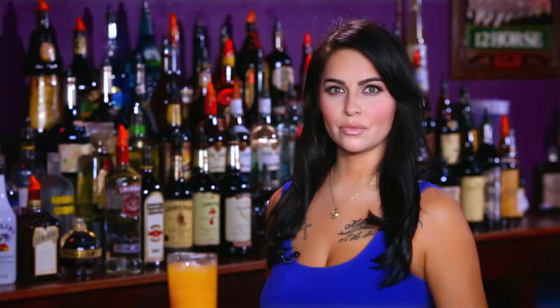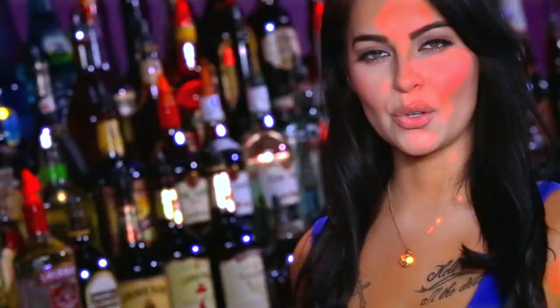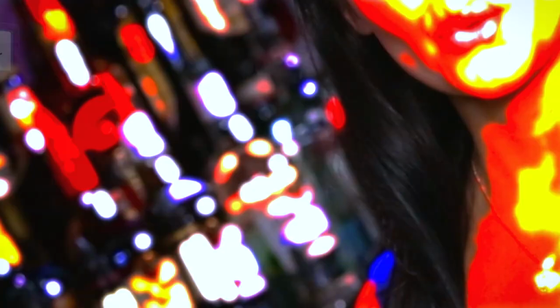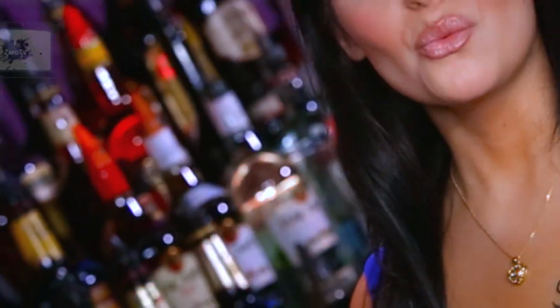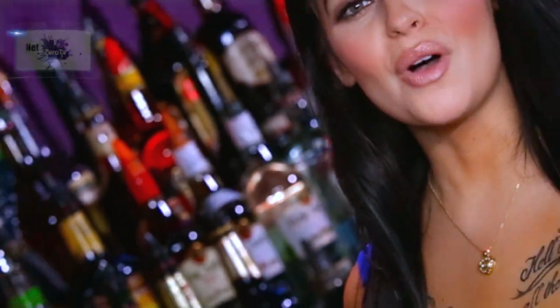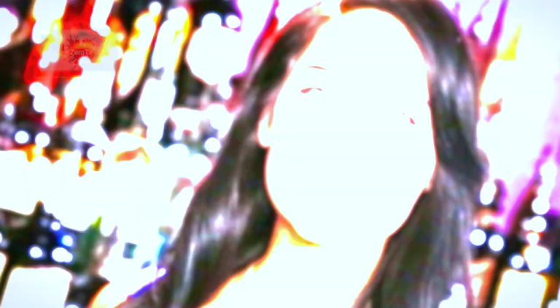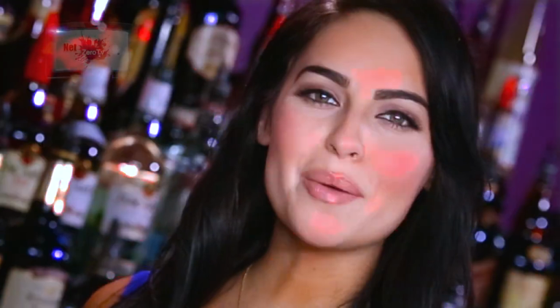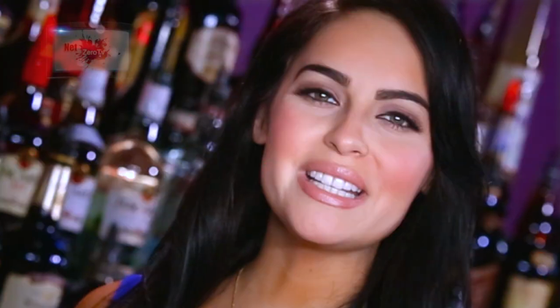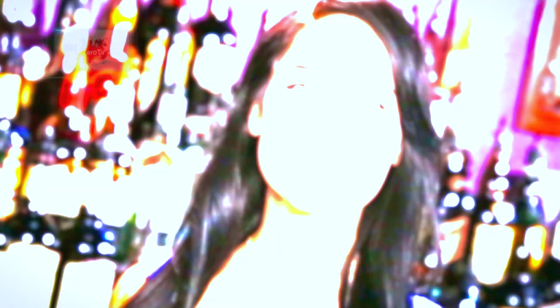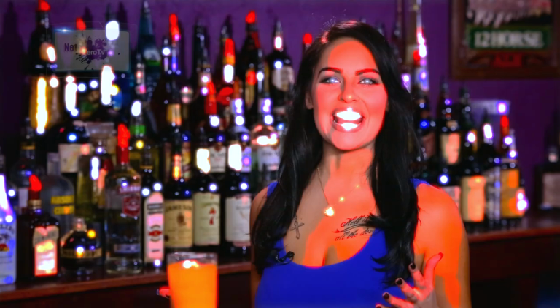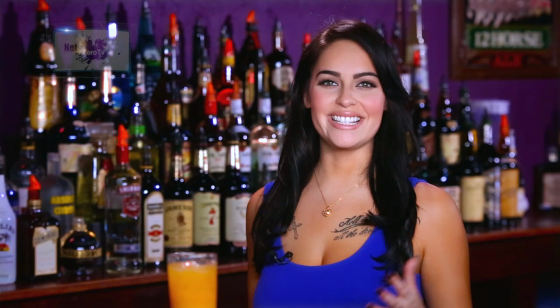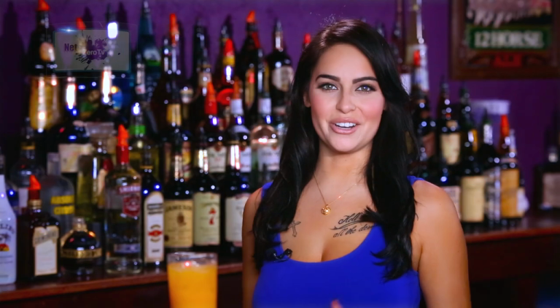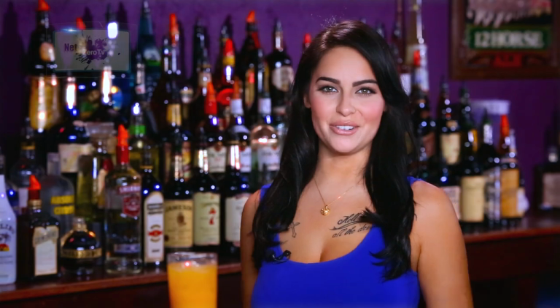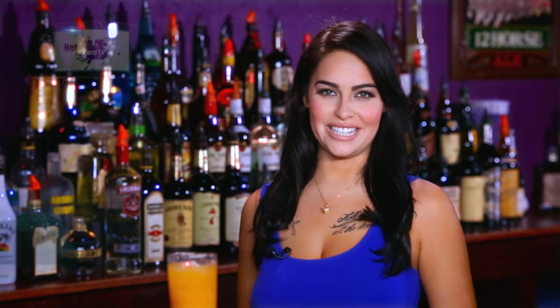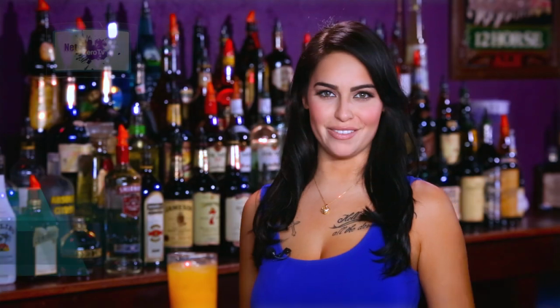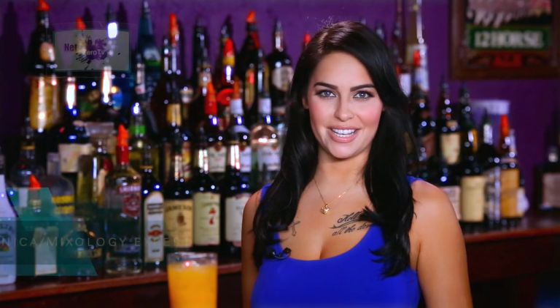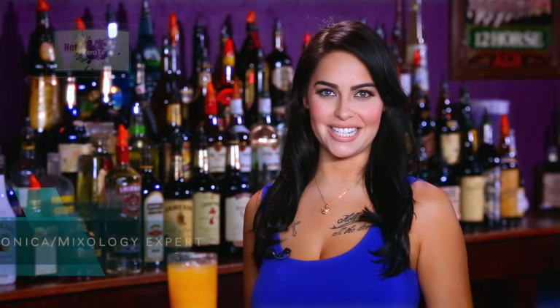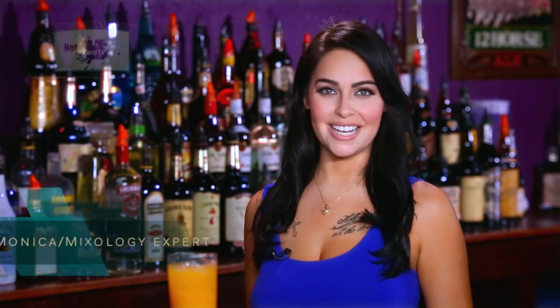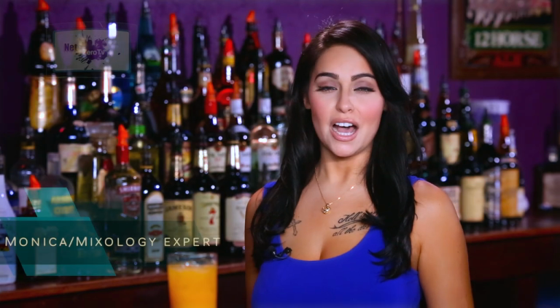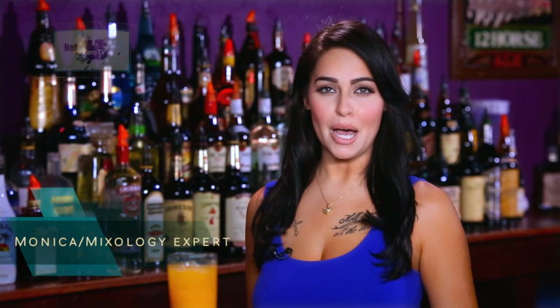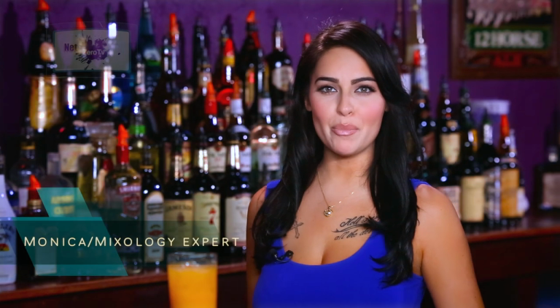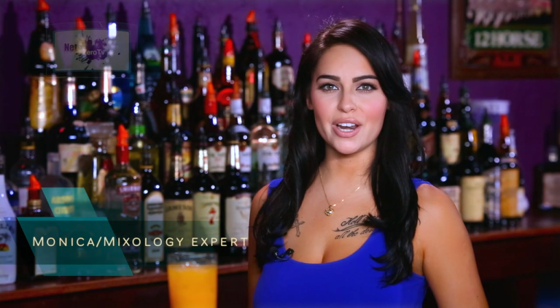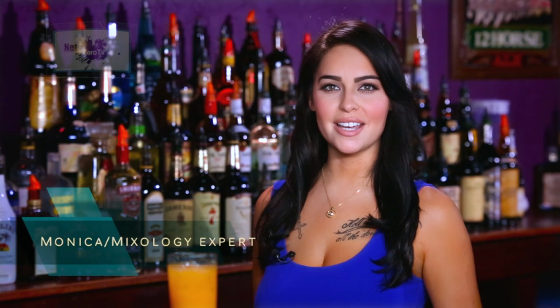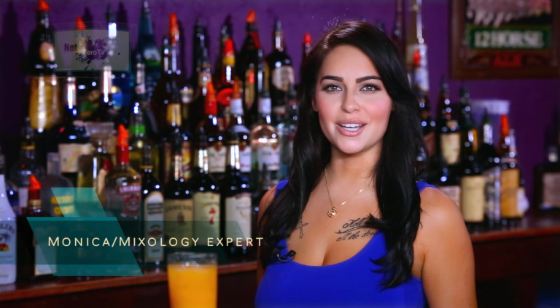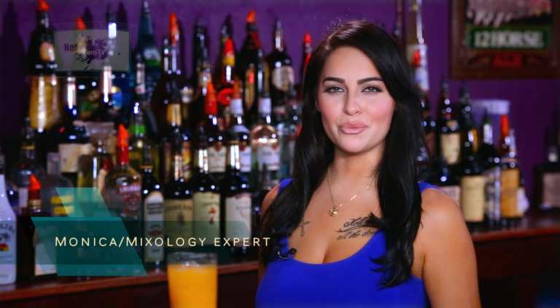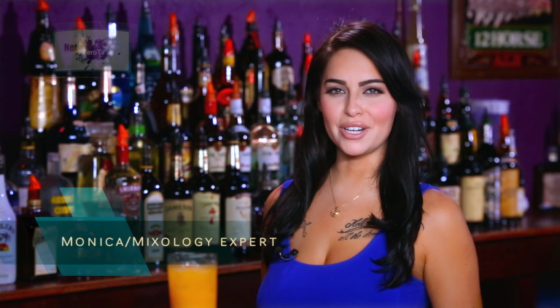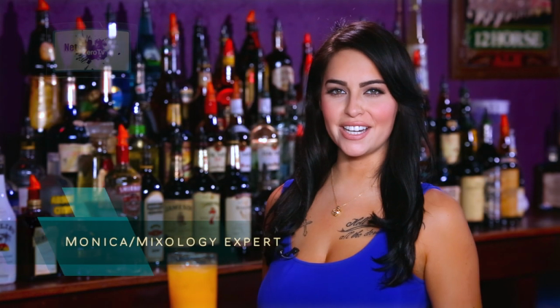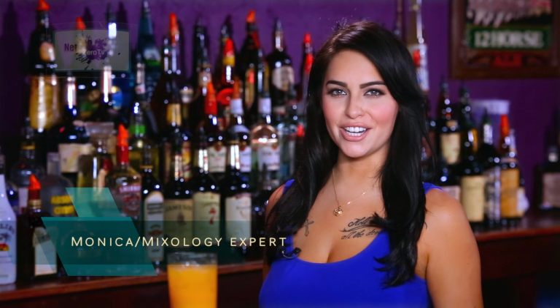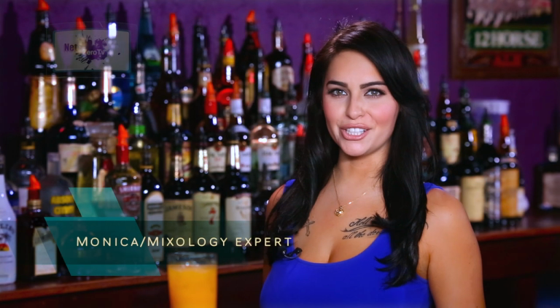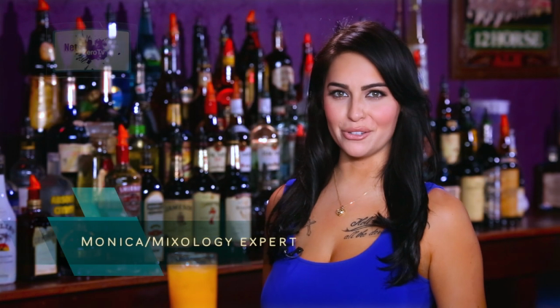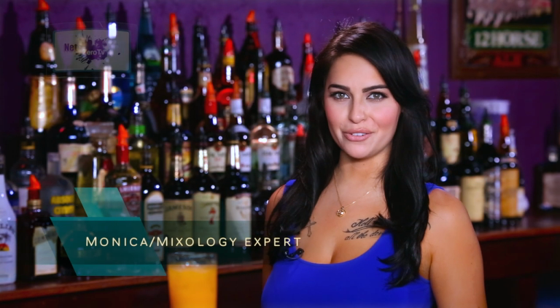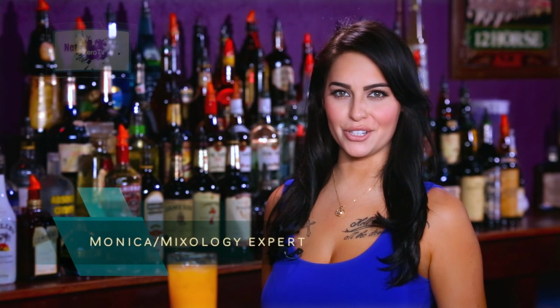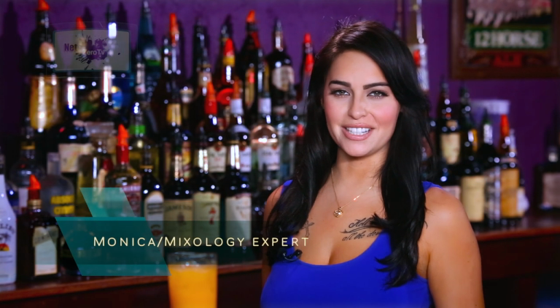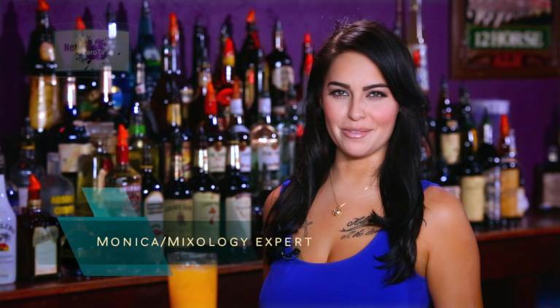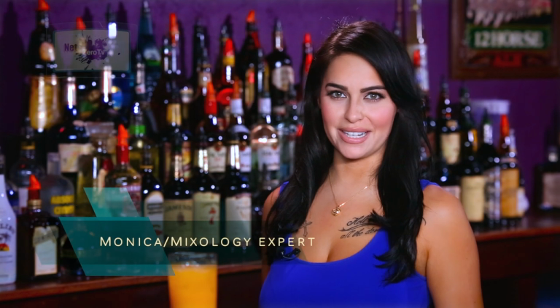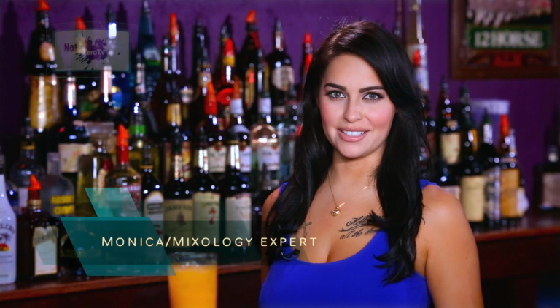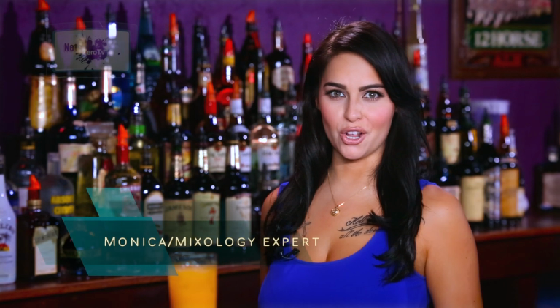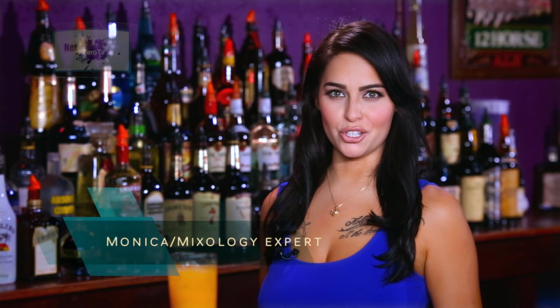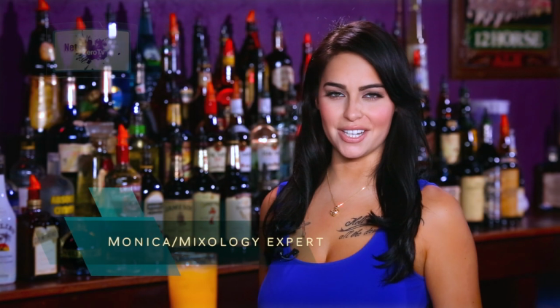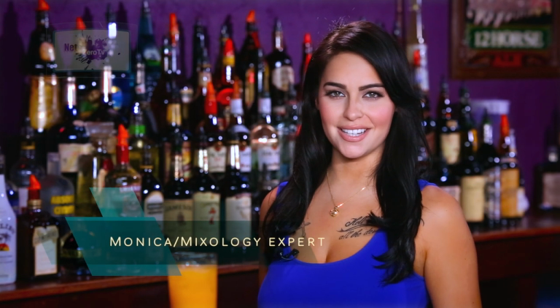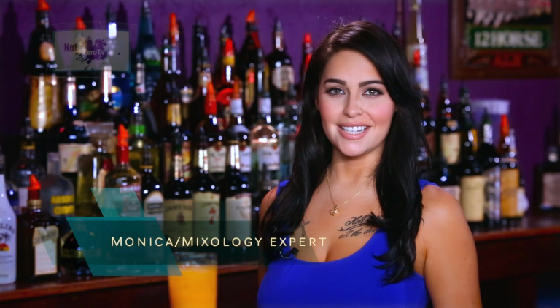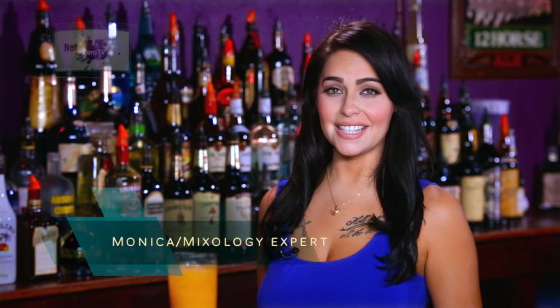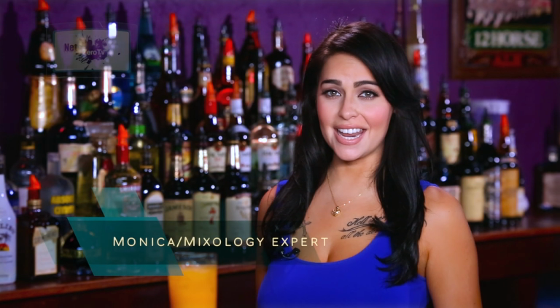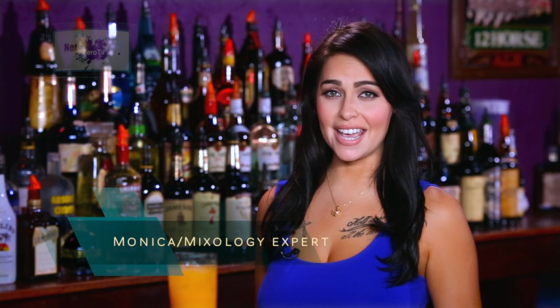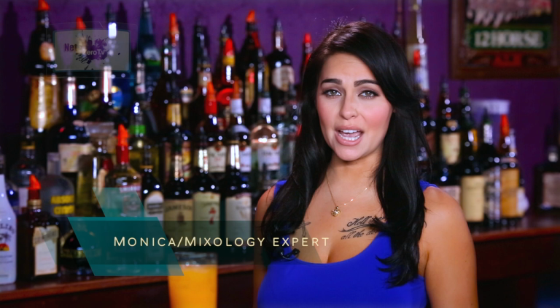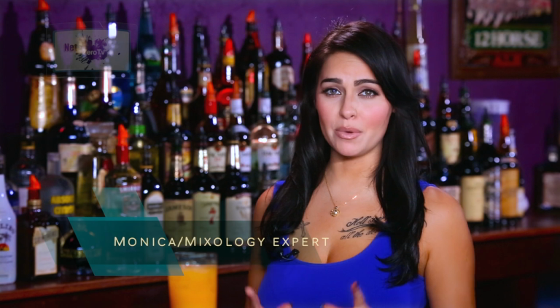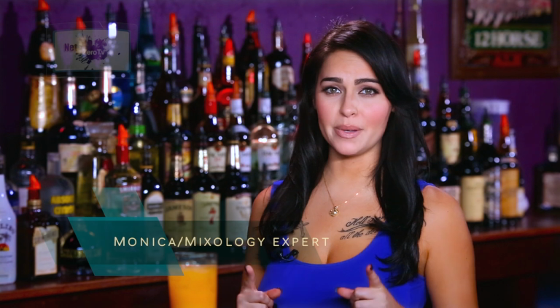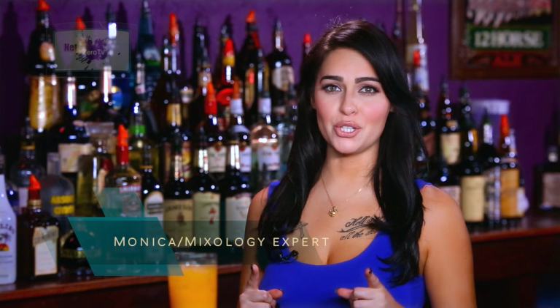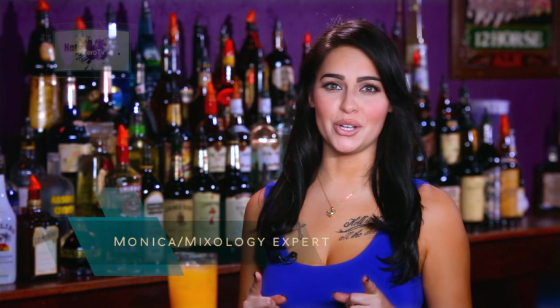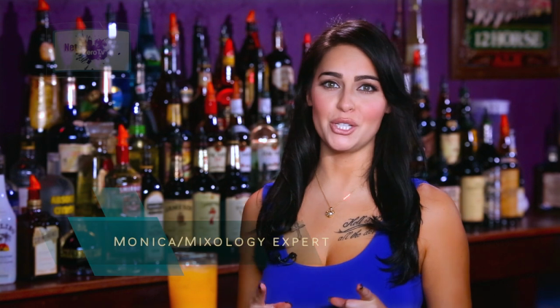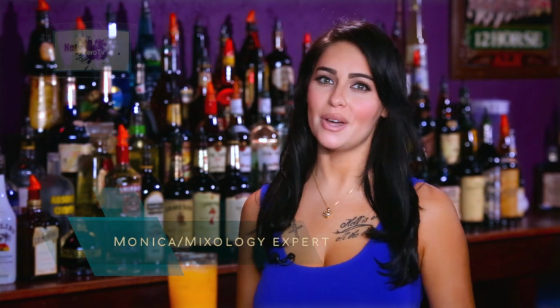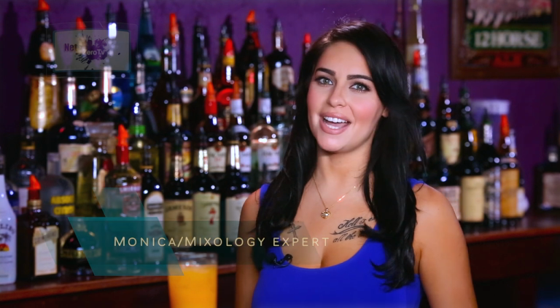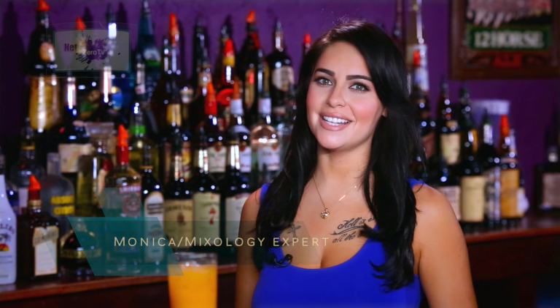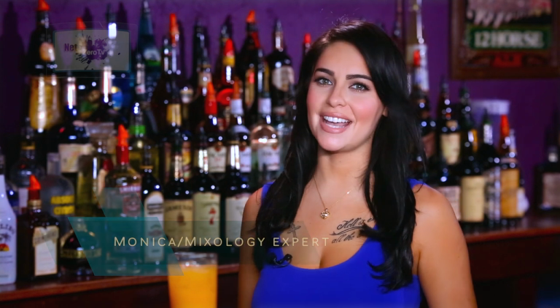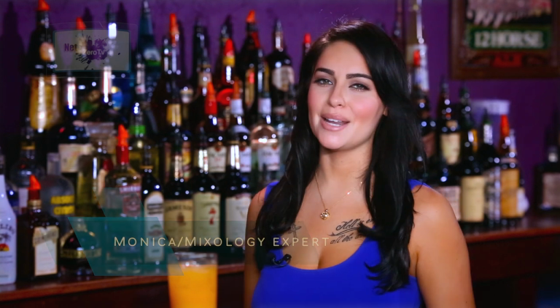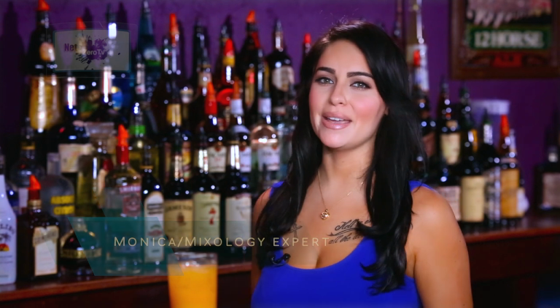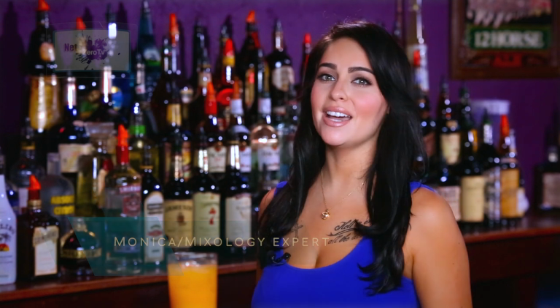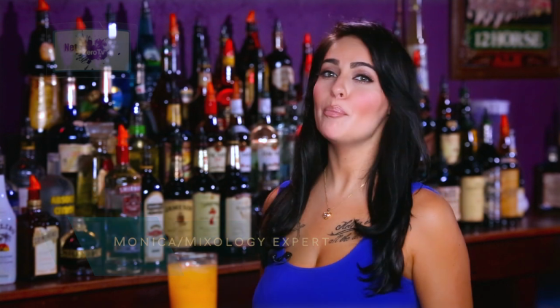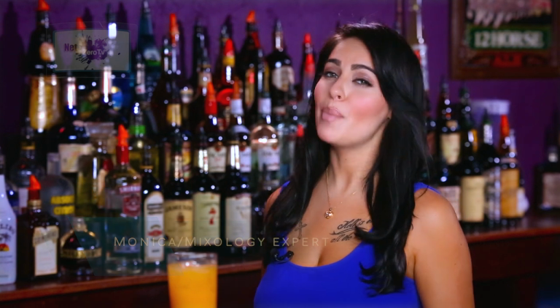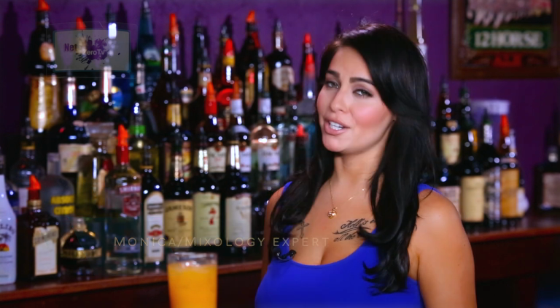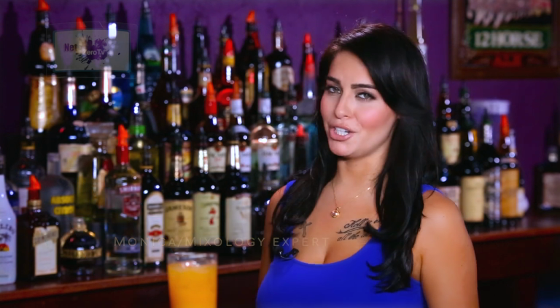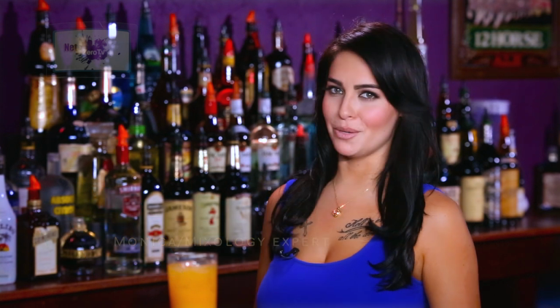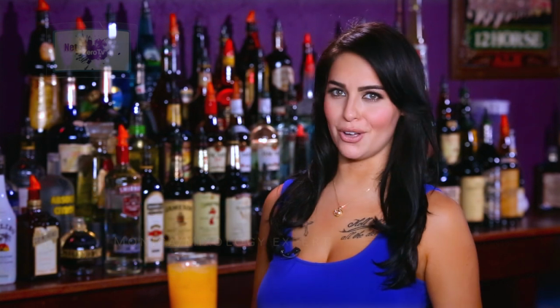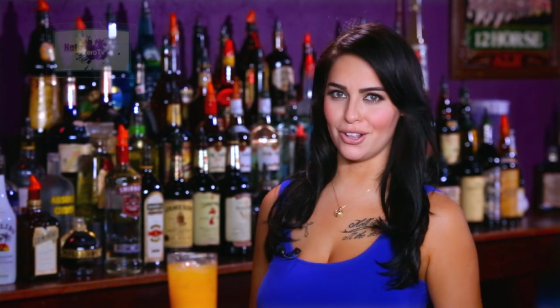Welcome to NetZero TV. I'm Monica and we're here at University of Mixology. Today I'm going to be showing you guys how to make a bocce ball.